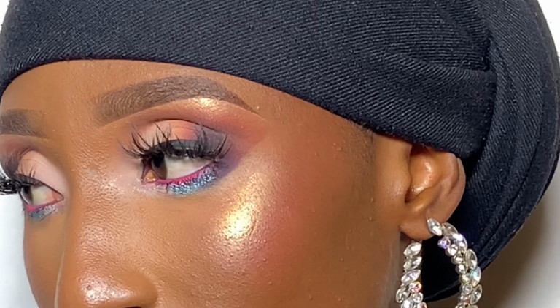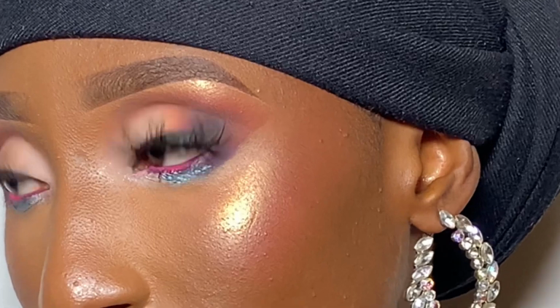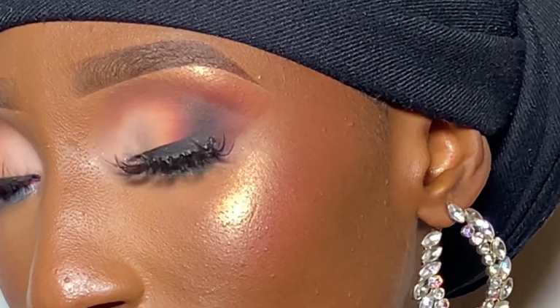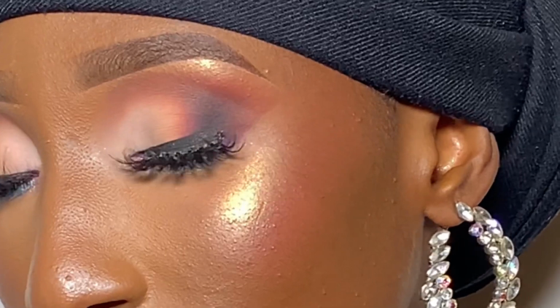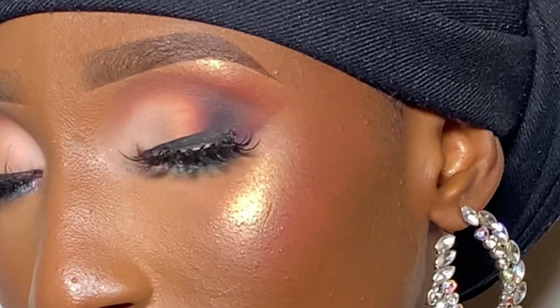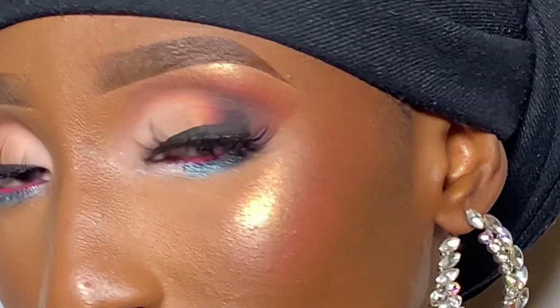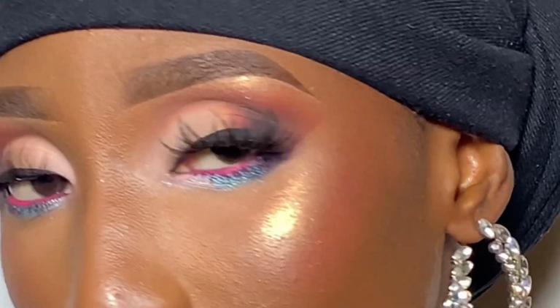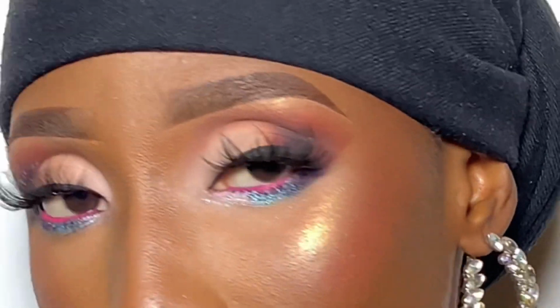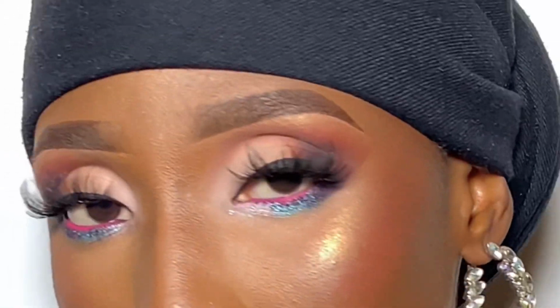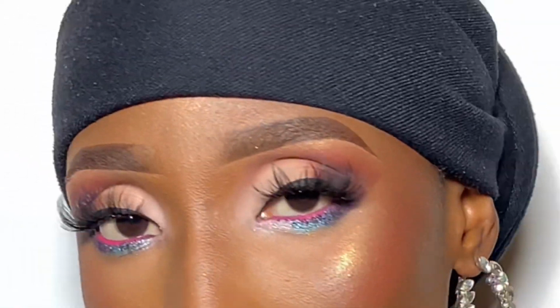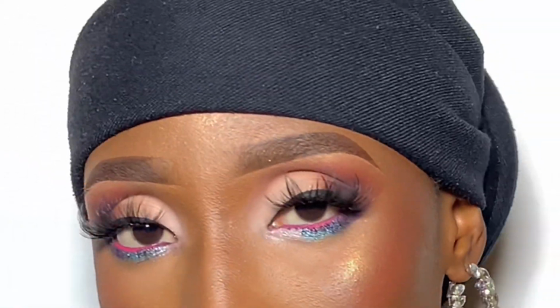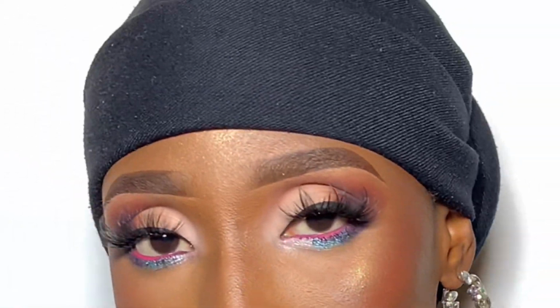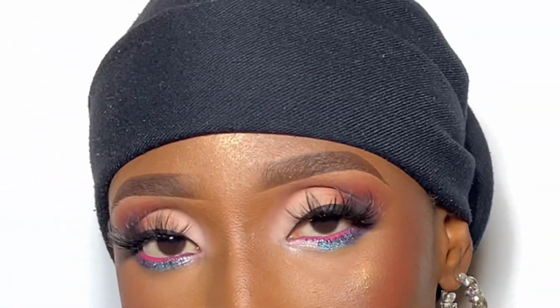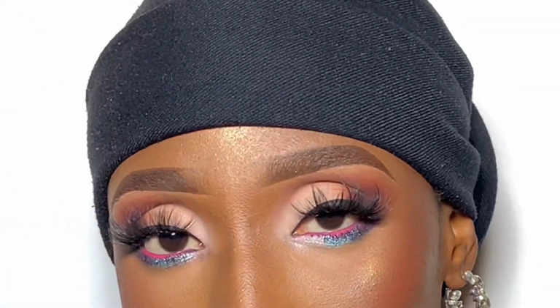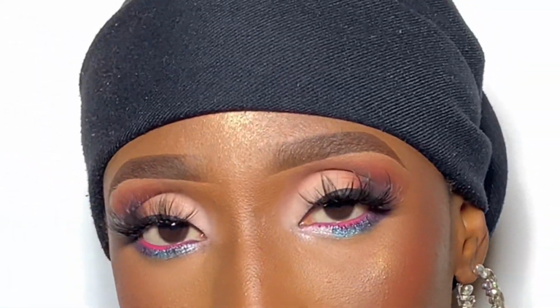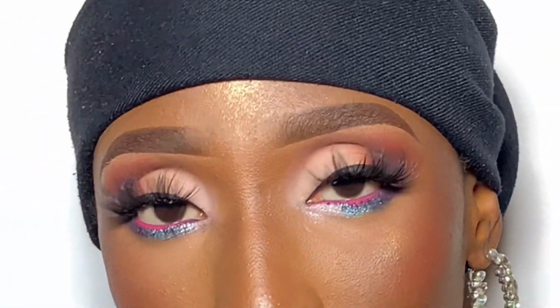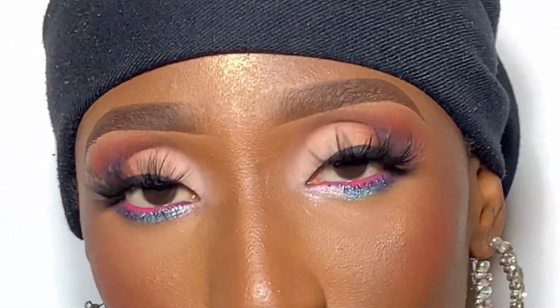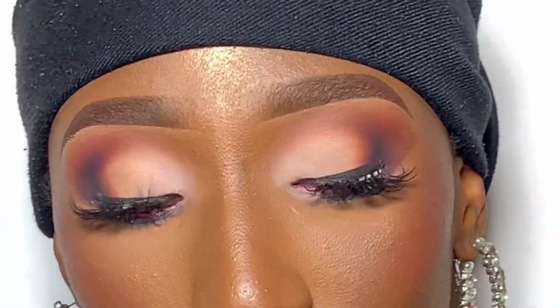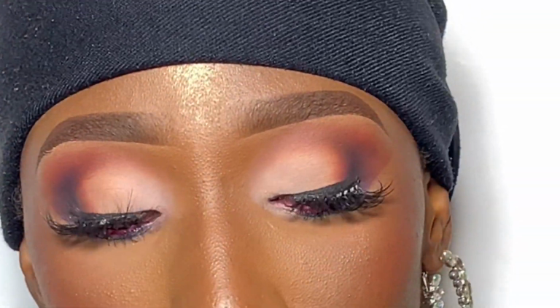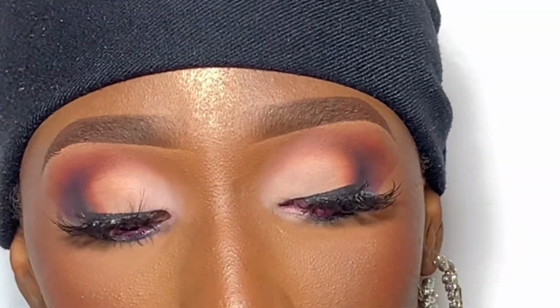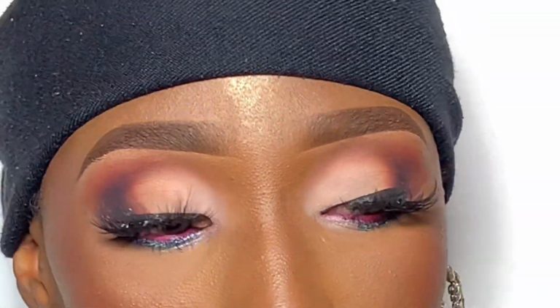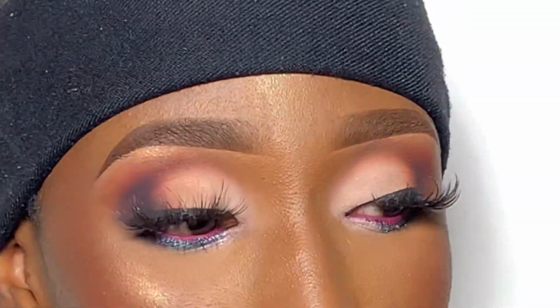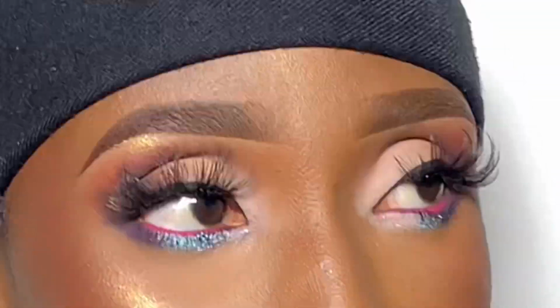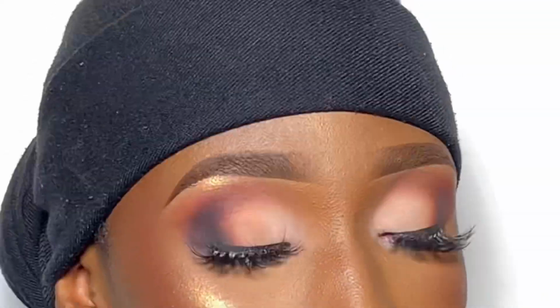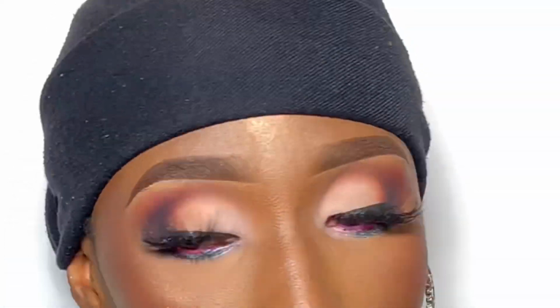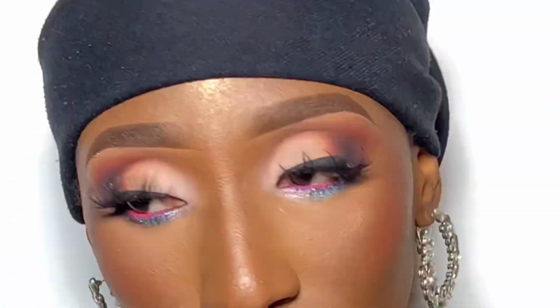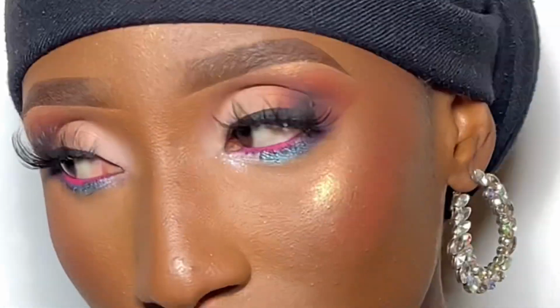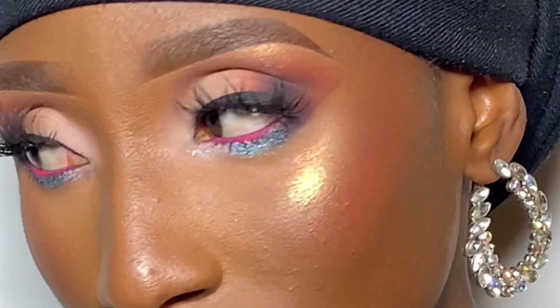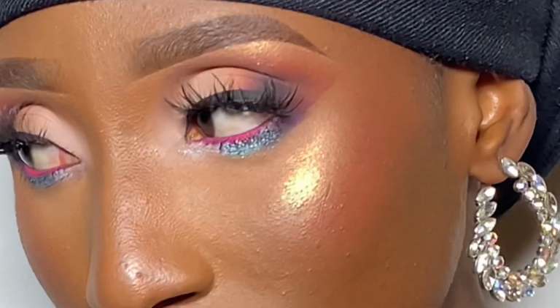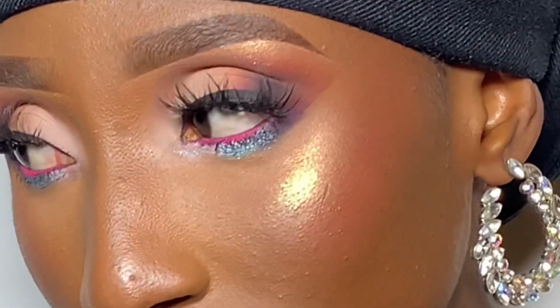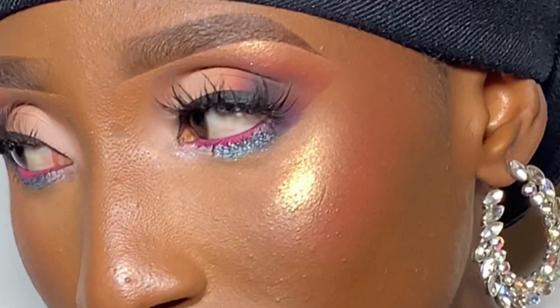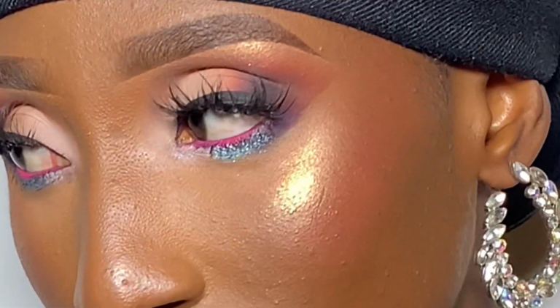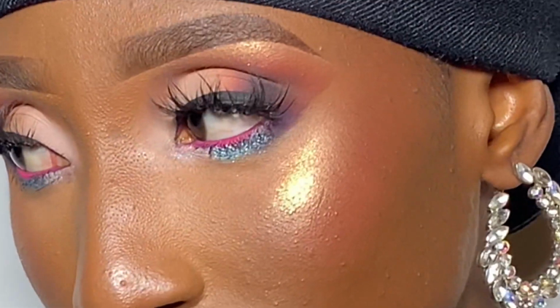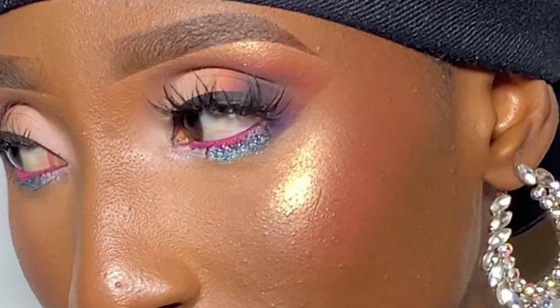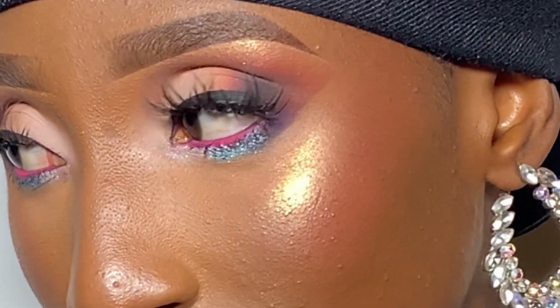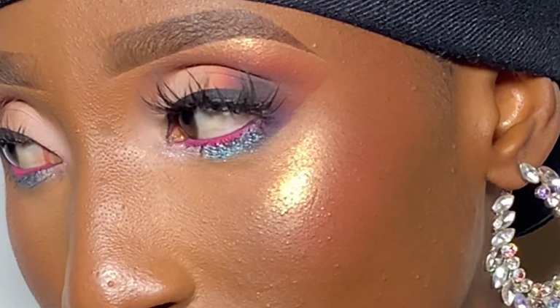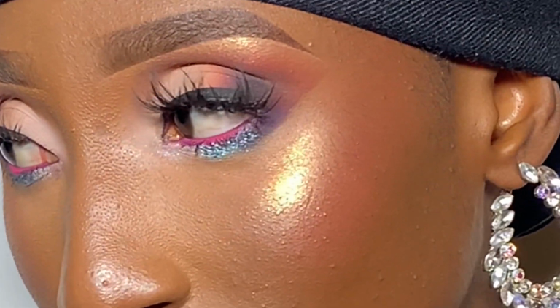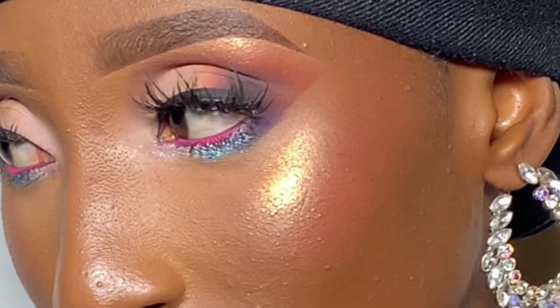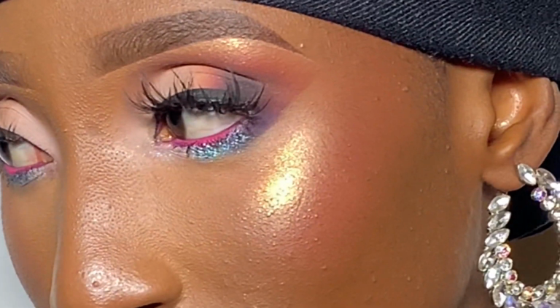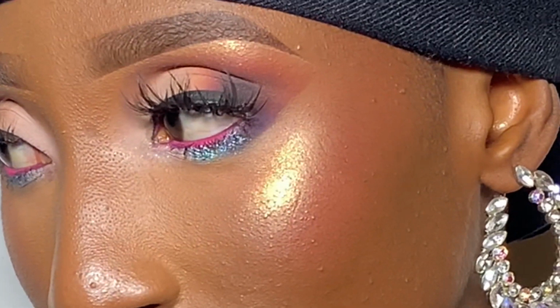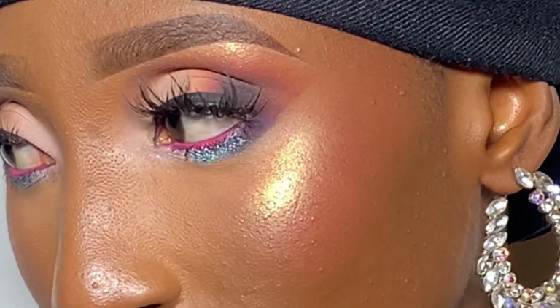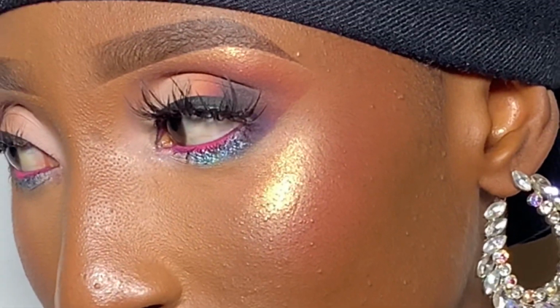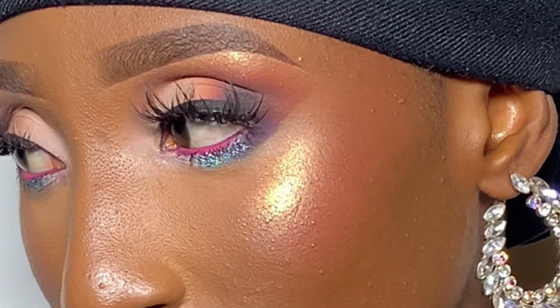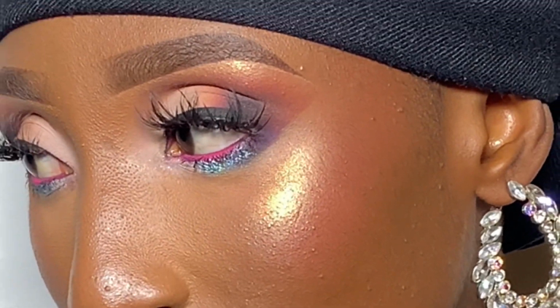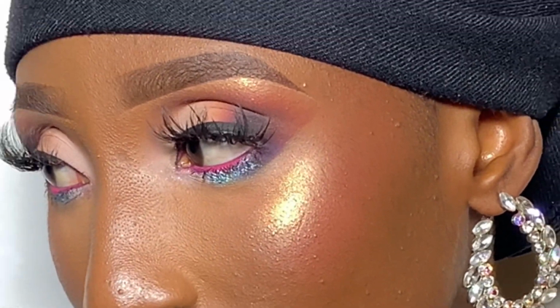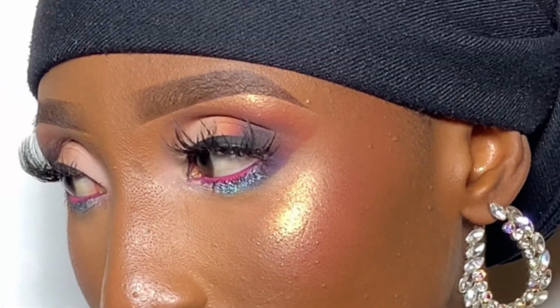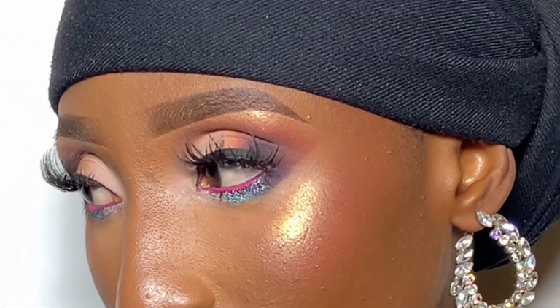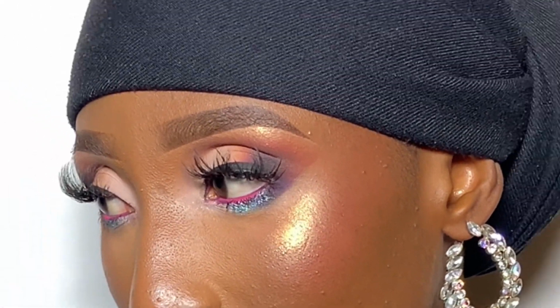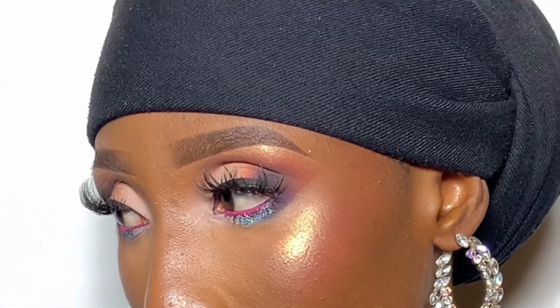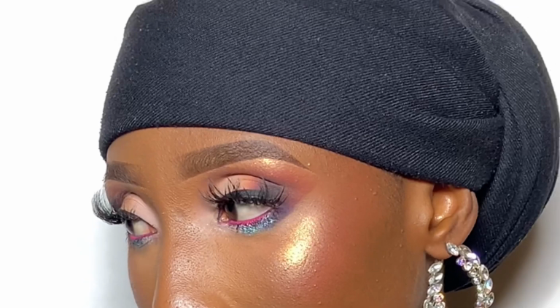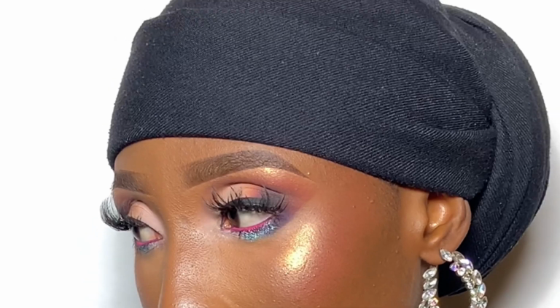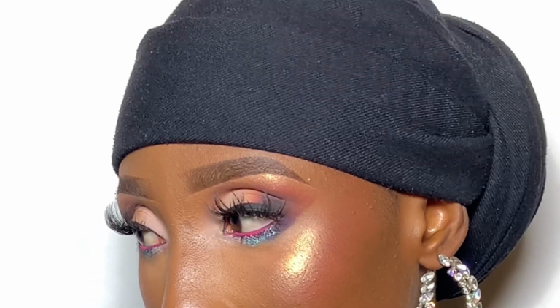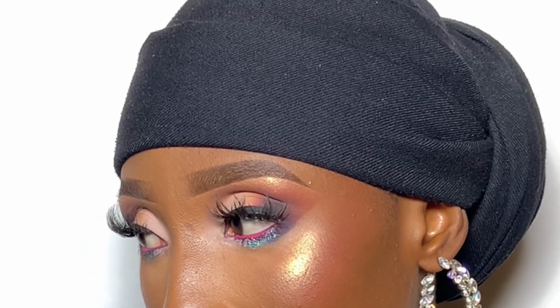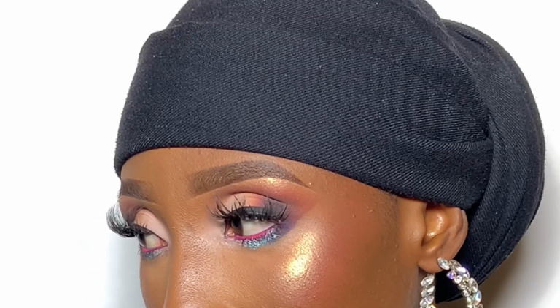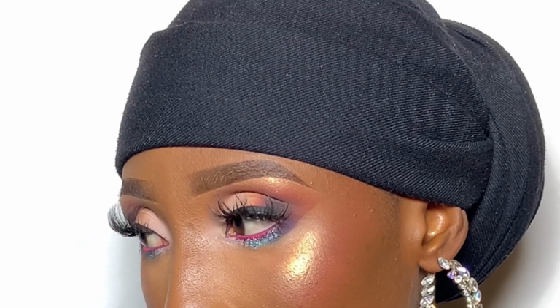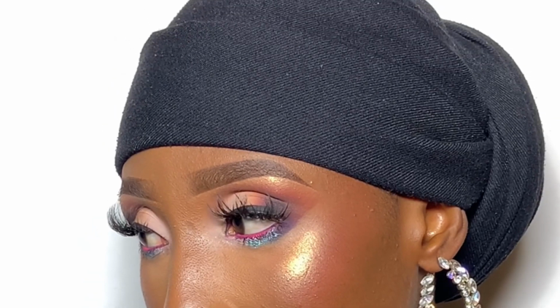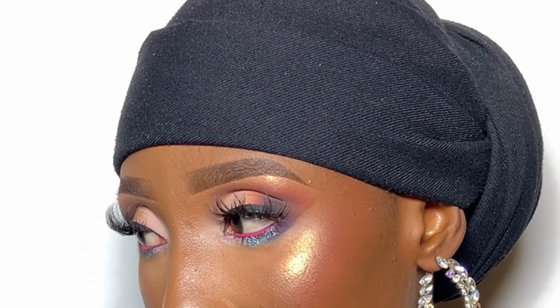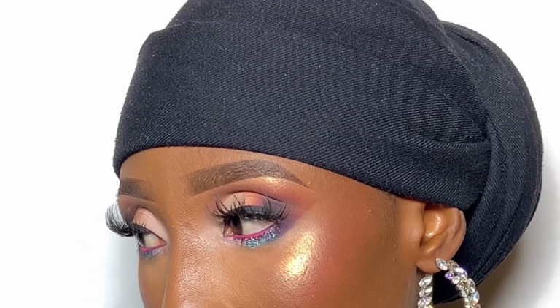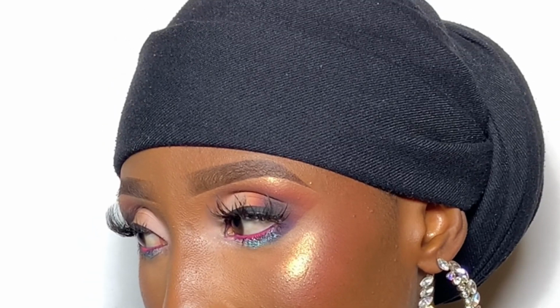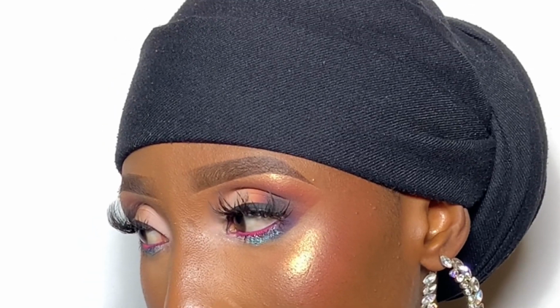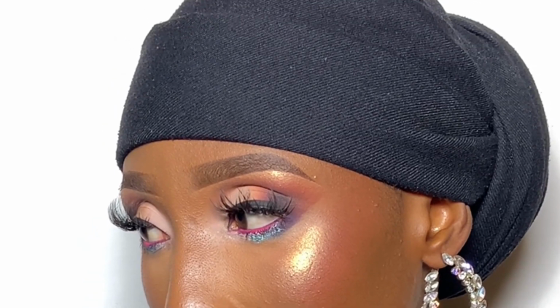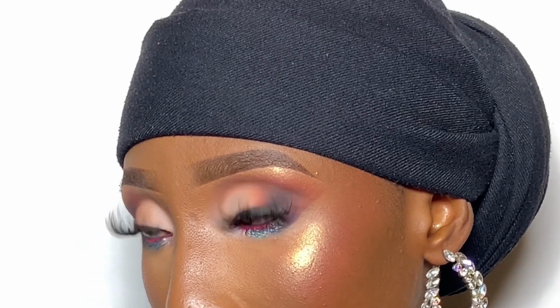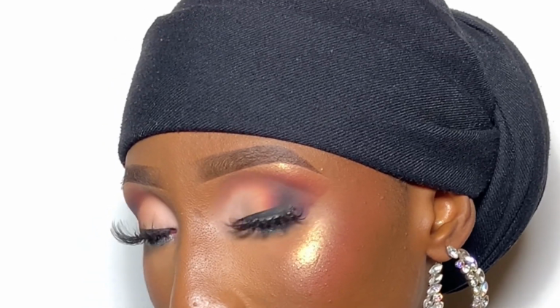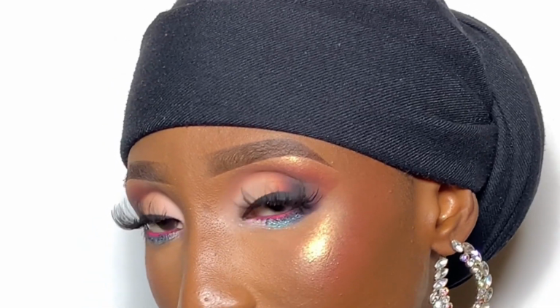Welcome back to my channel guys. In today's video I shall be teaching you how to create this beautiful matte eyeshadow look.